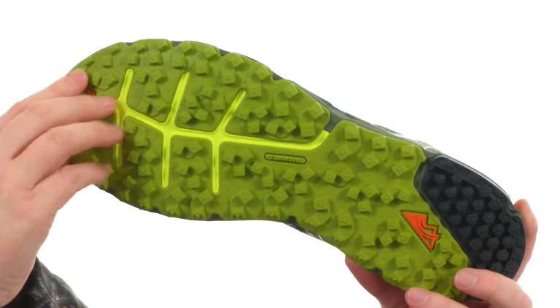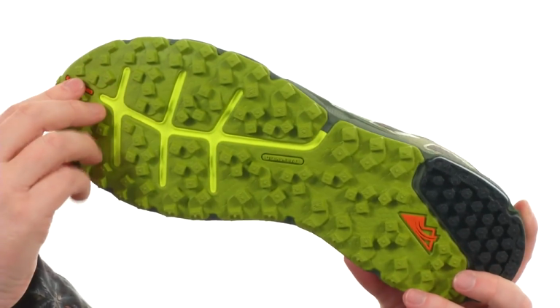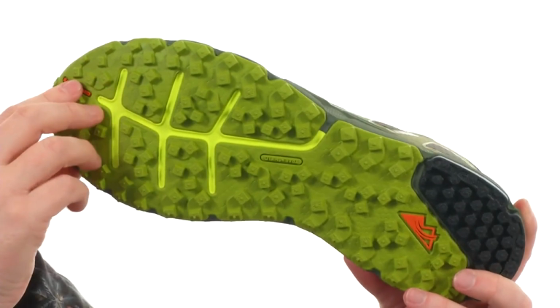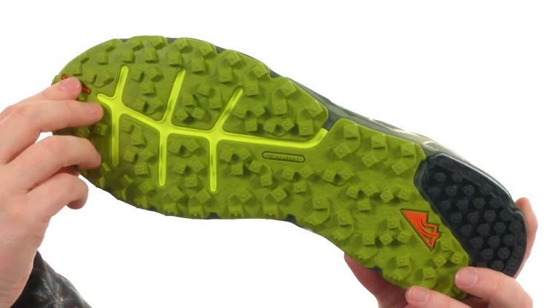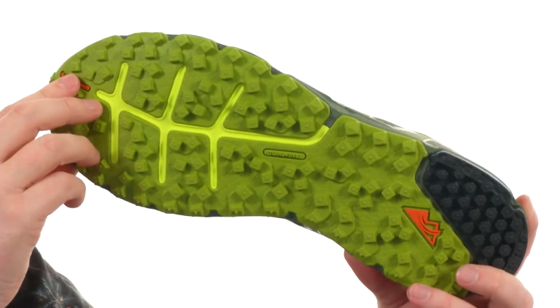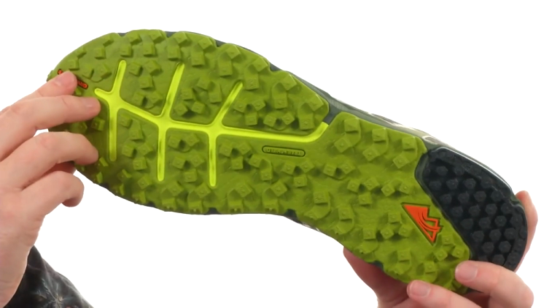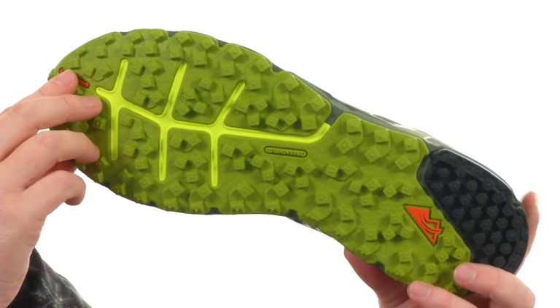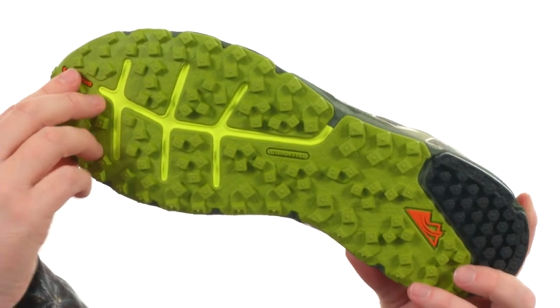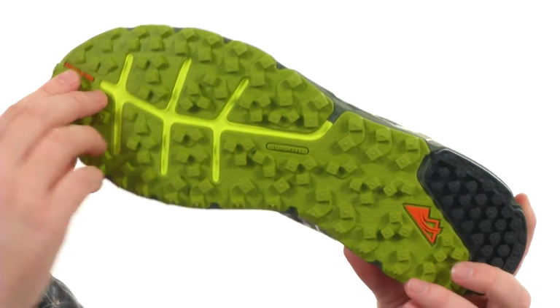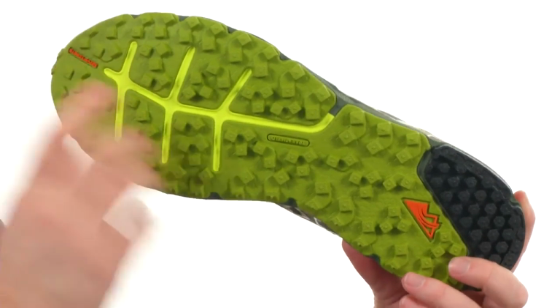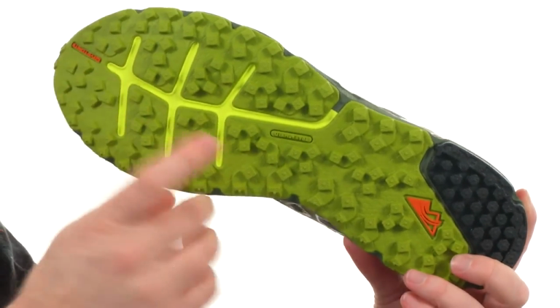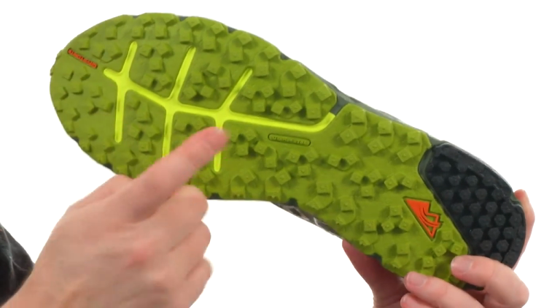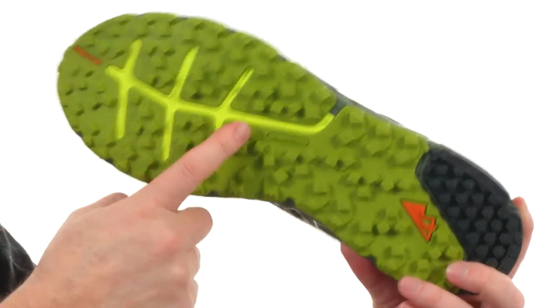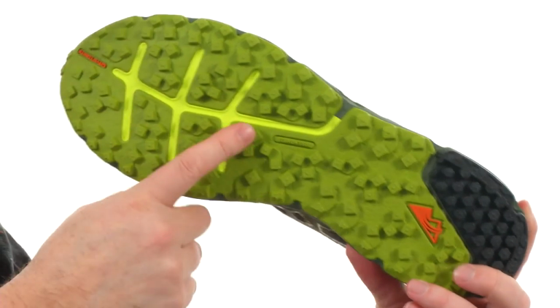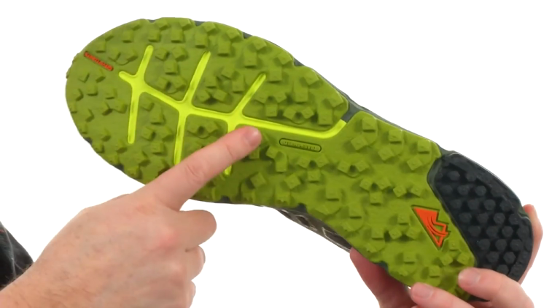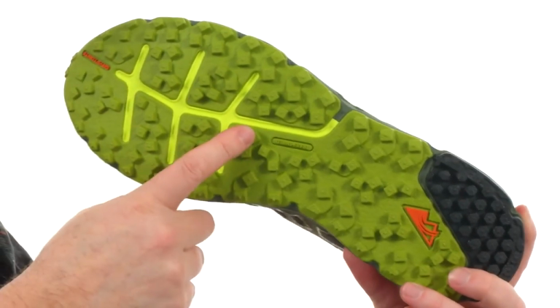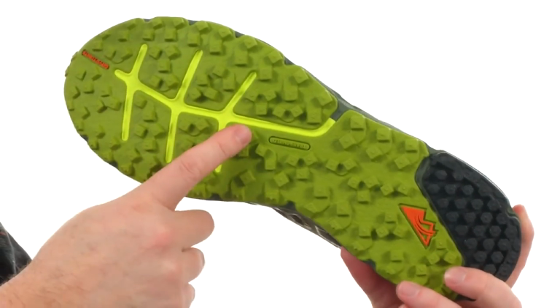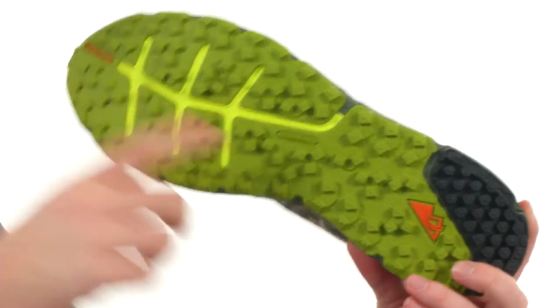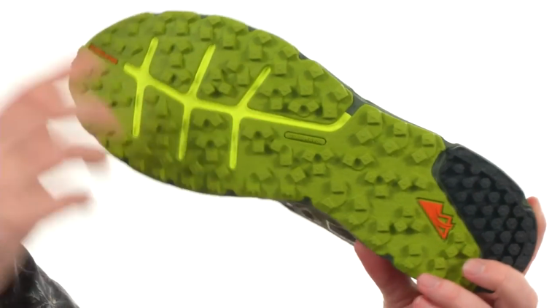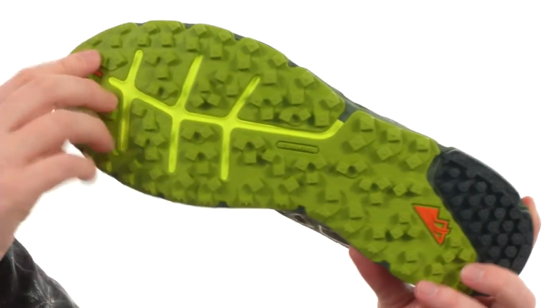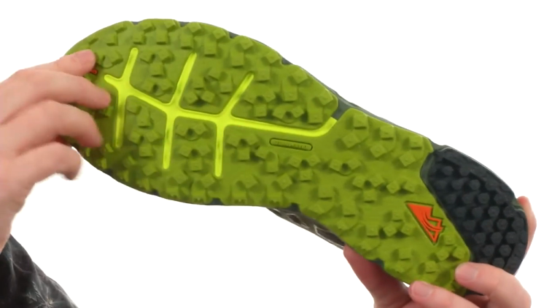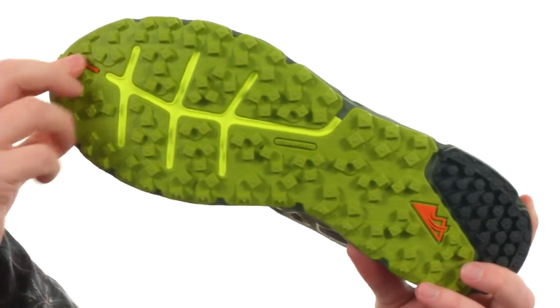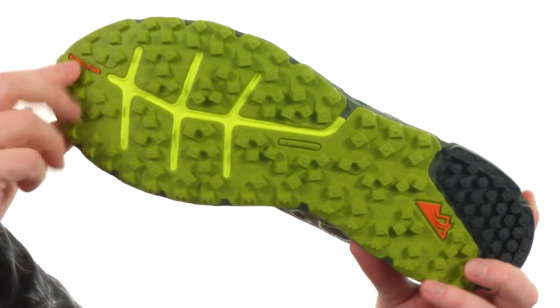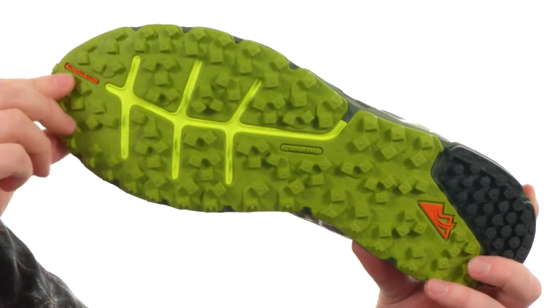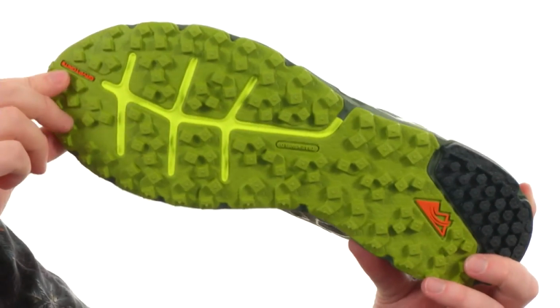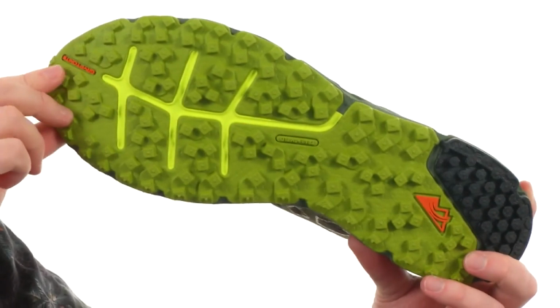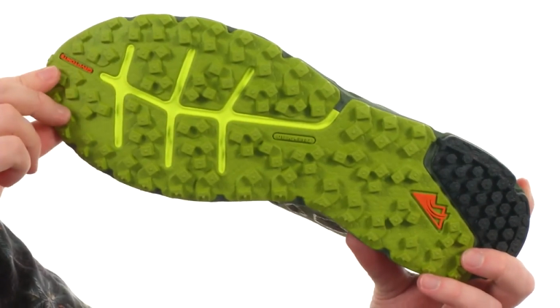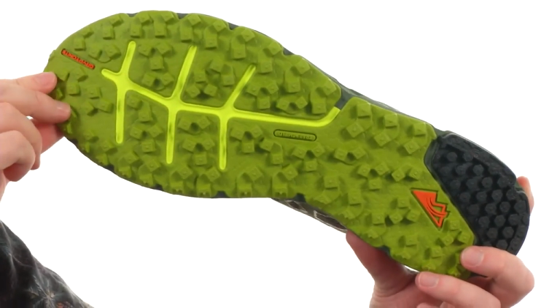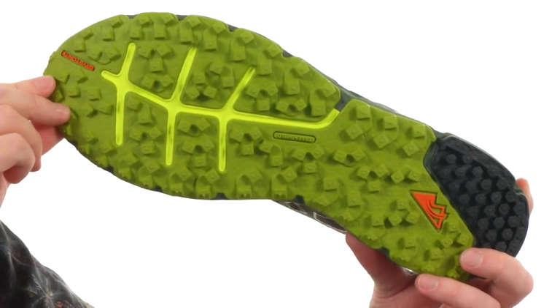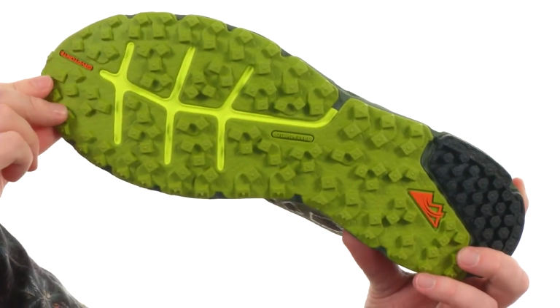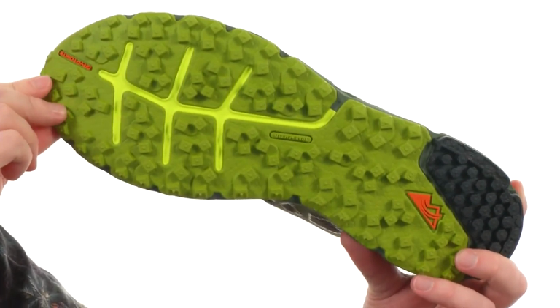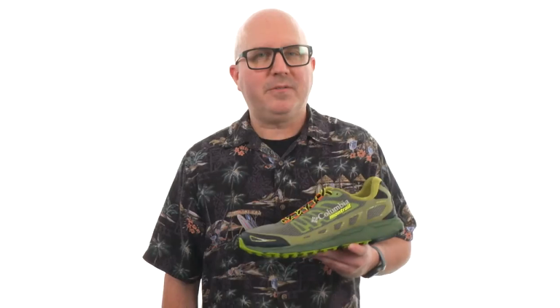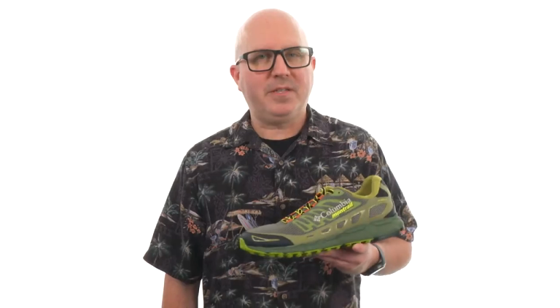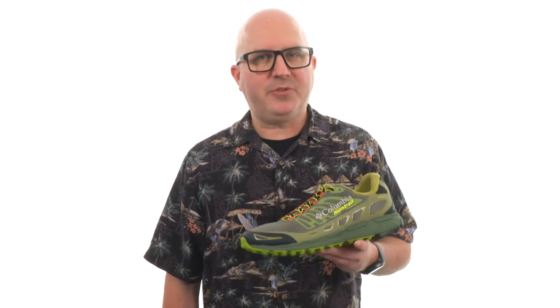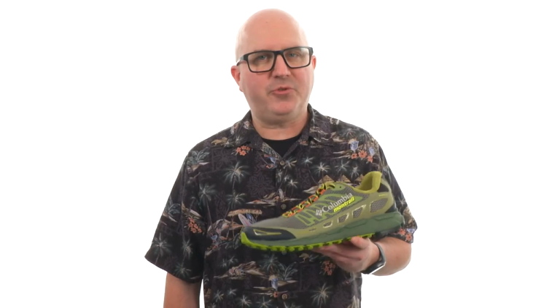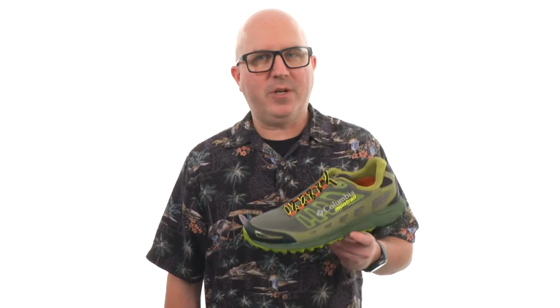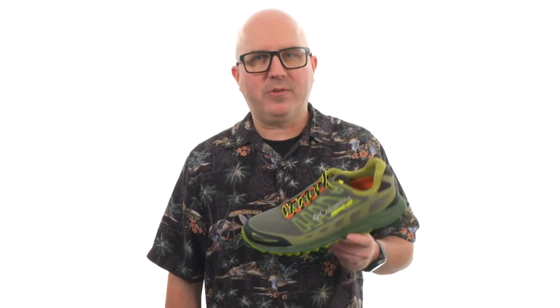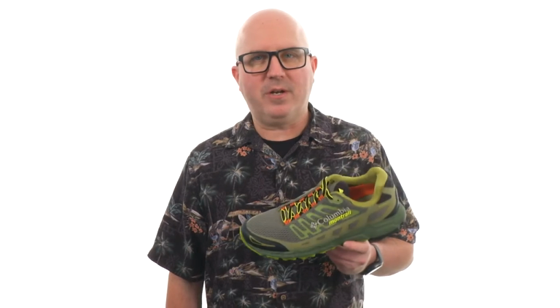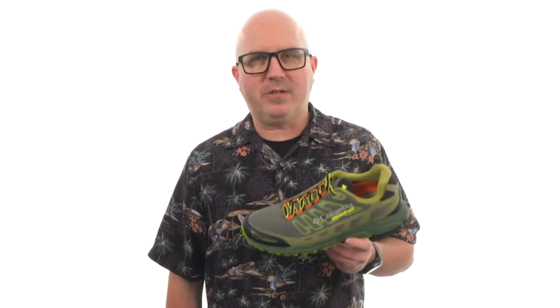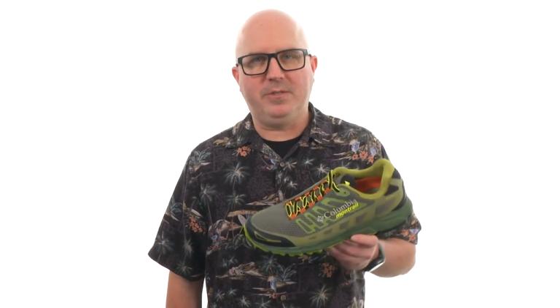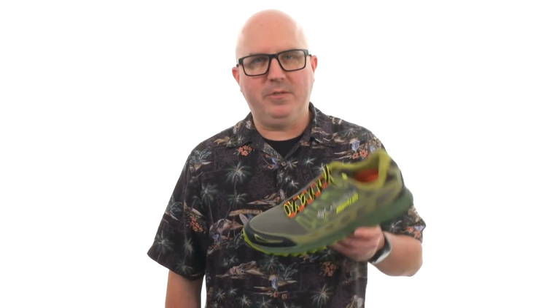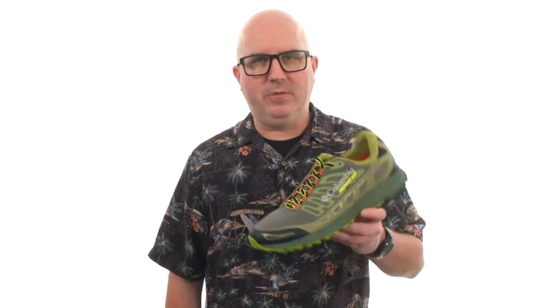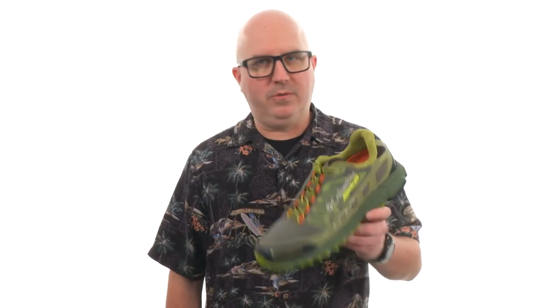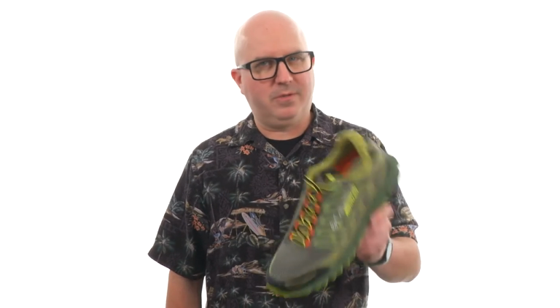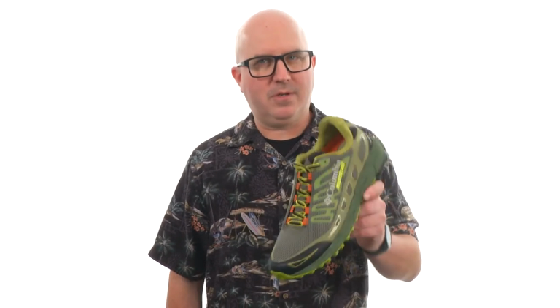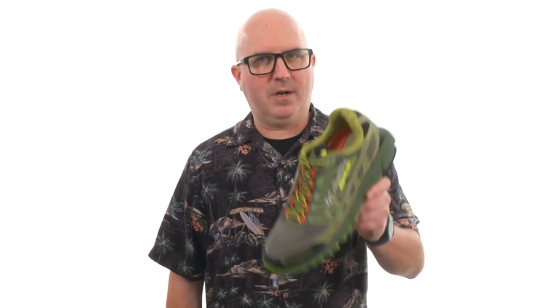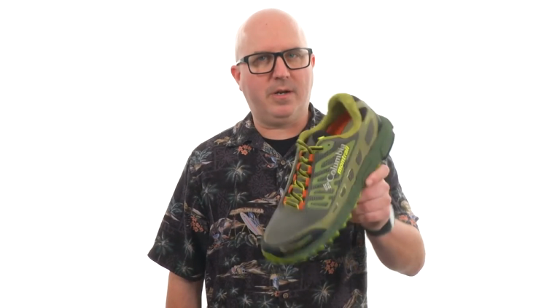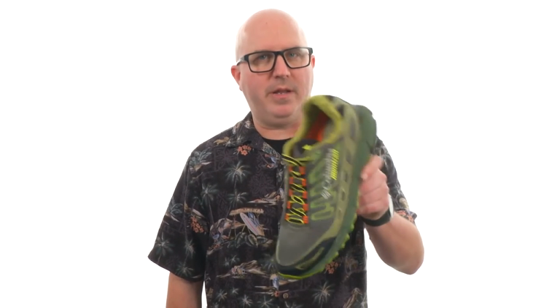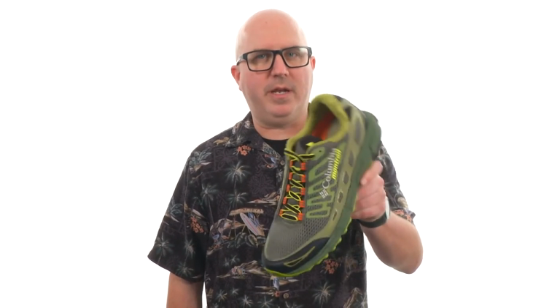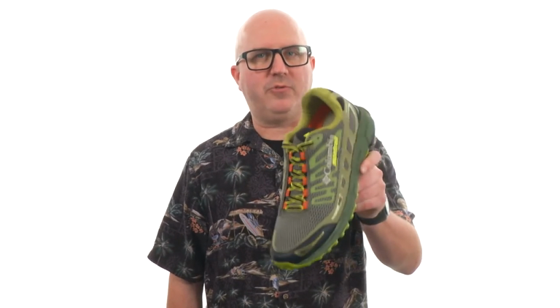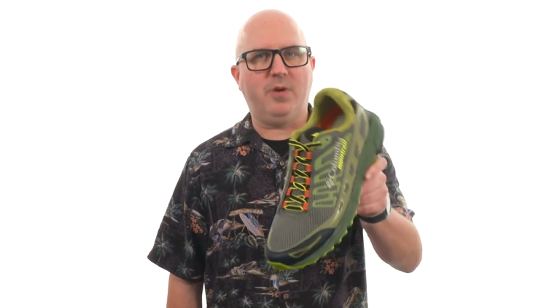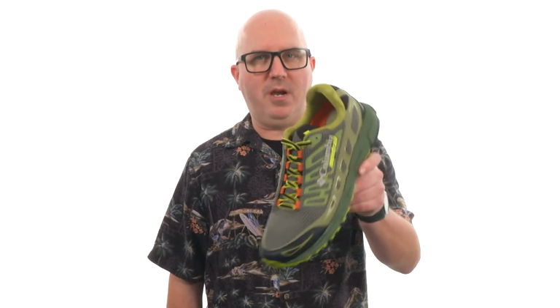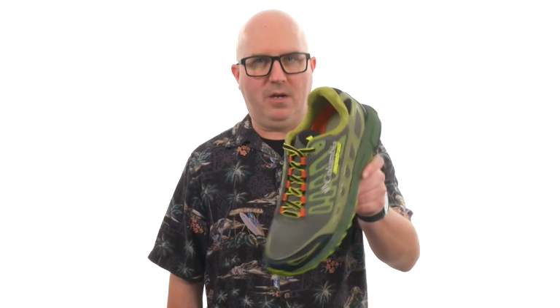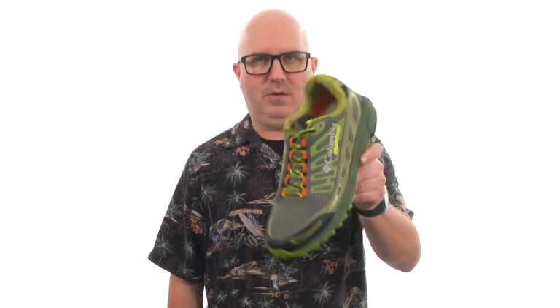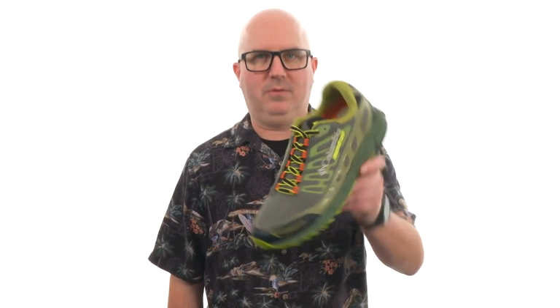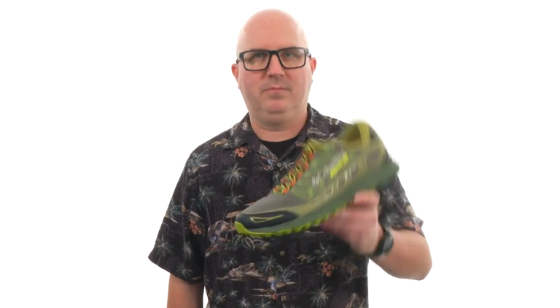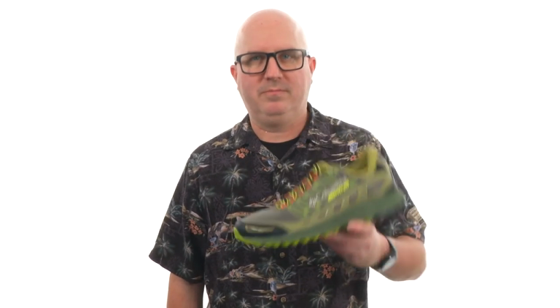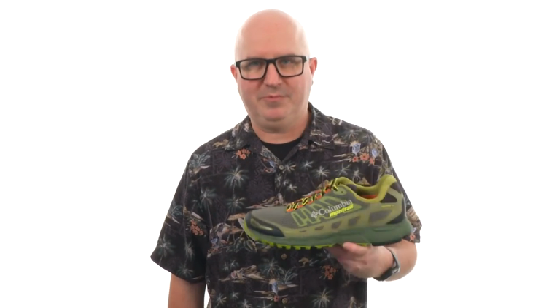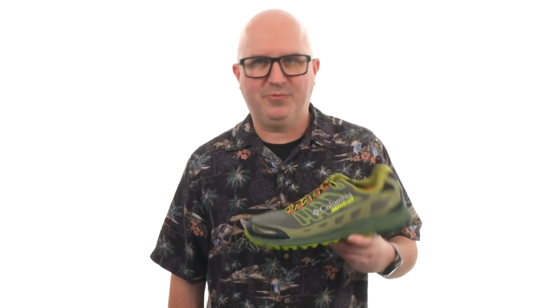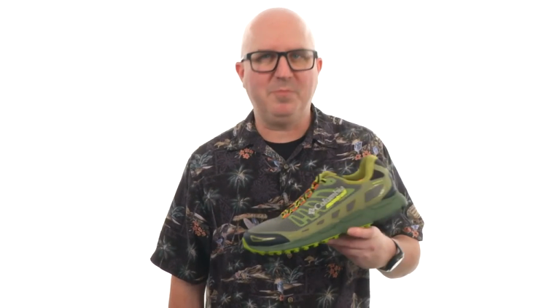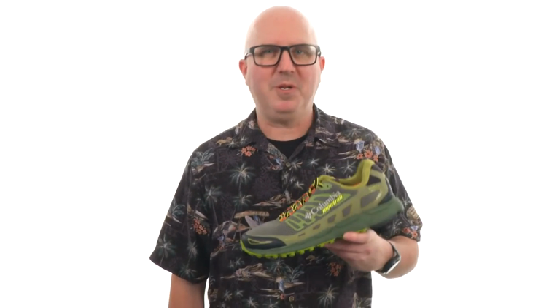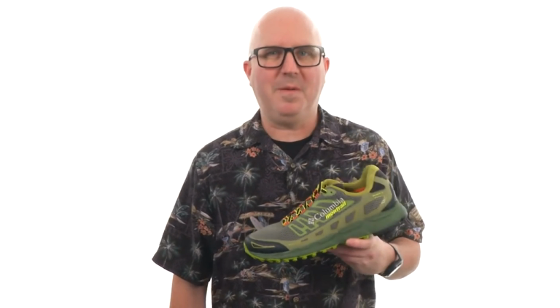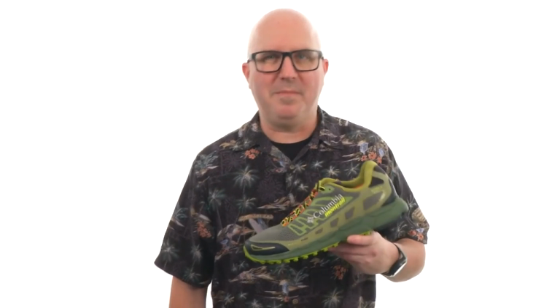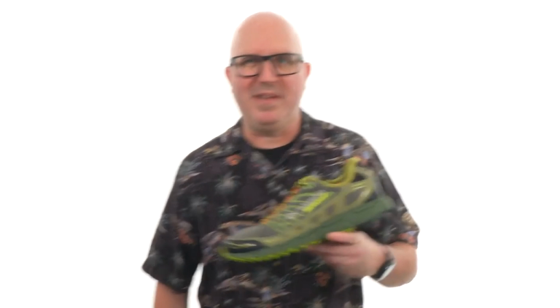And a trail shield to keep your feet protected. Don't let the trail conquer you — conquer that trail. From Columbia.